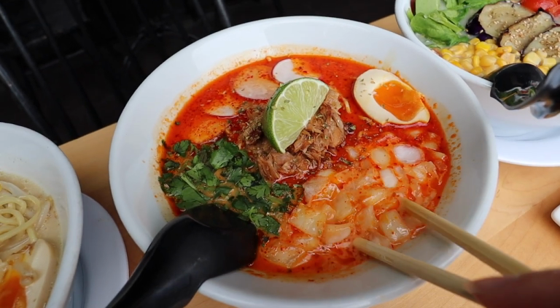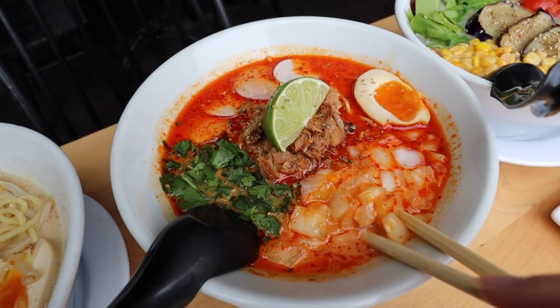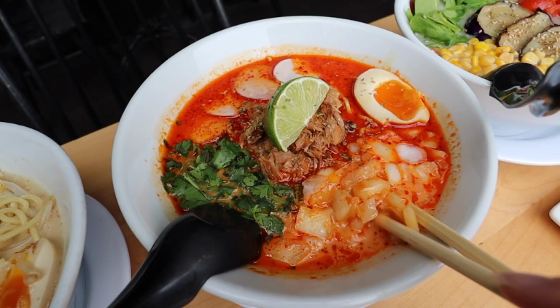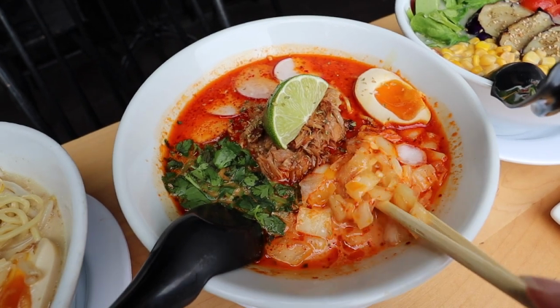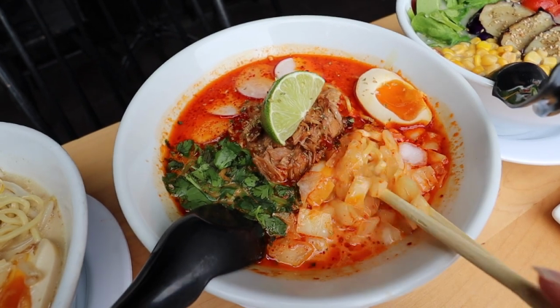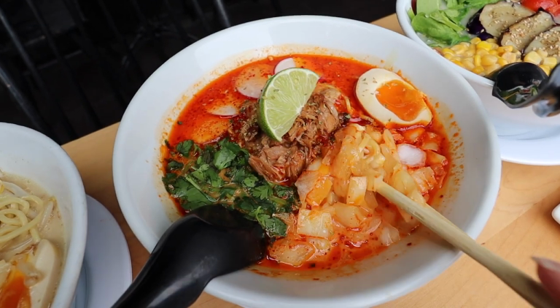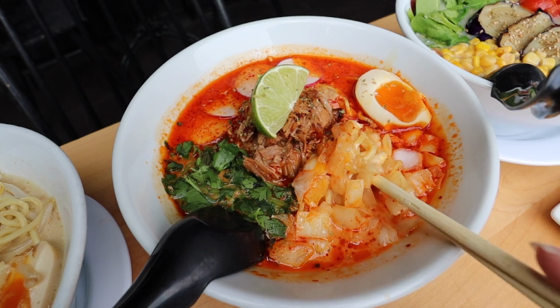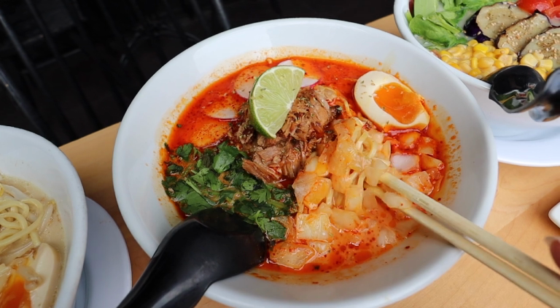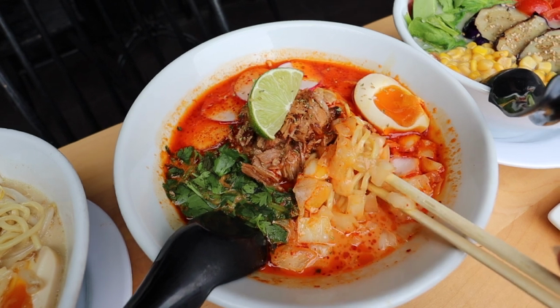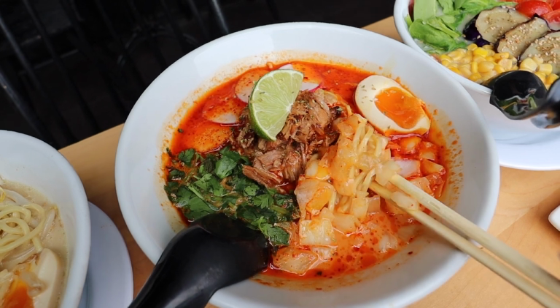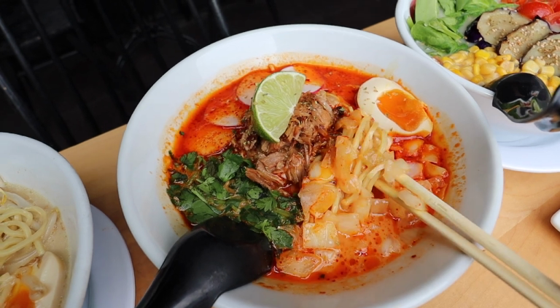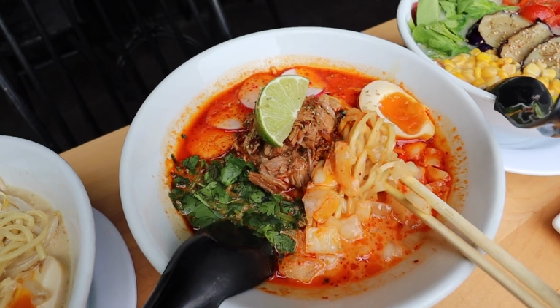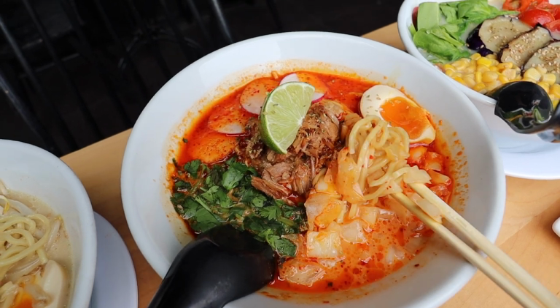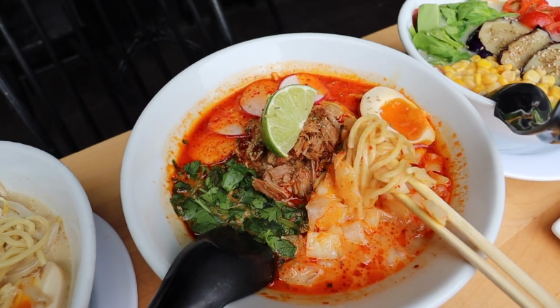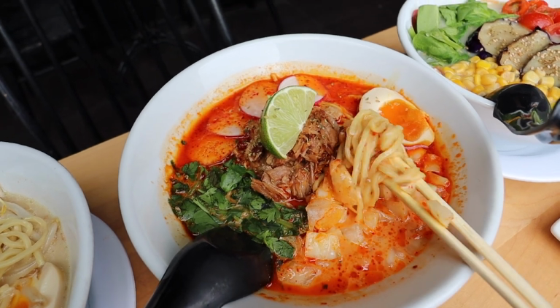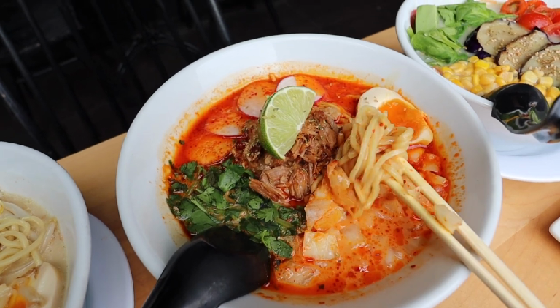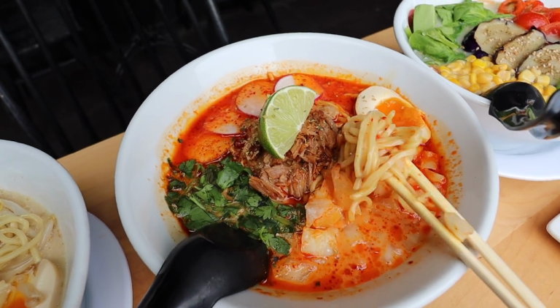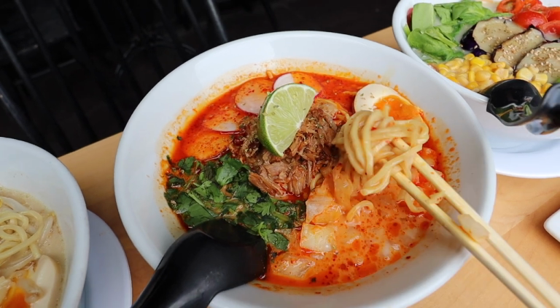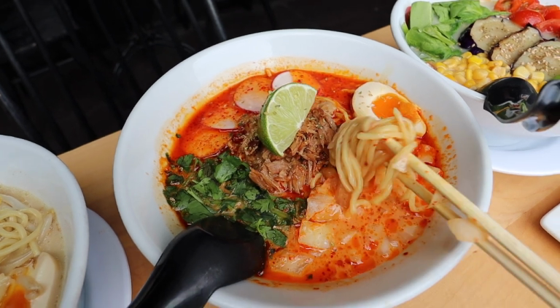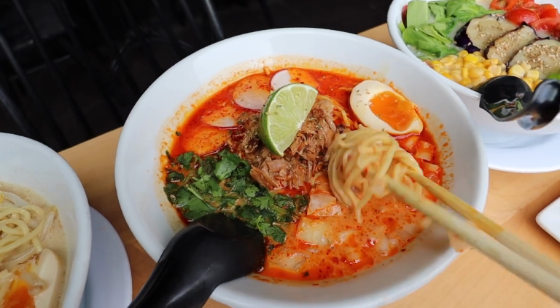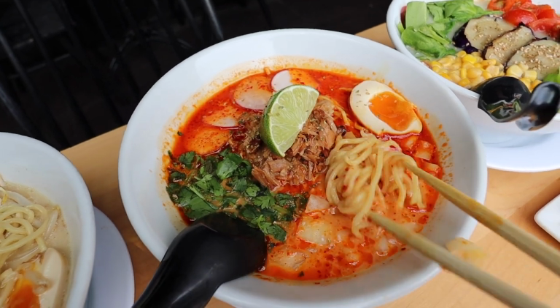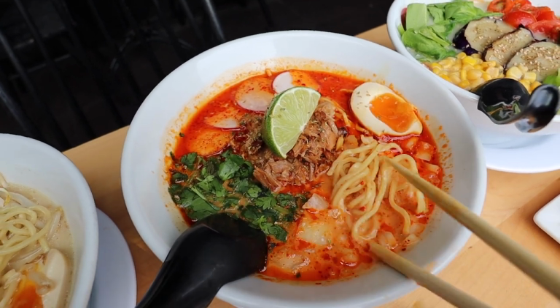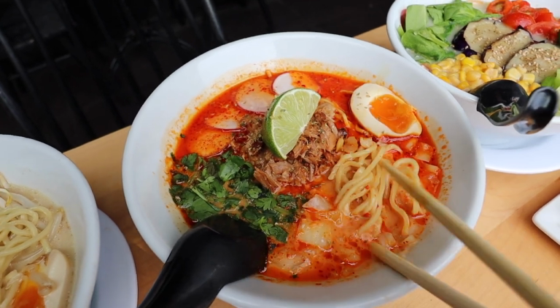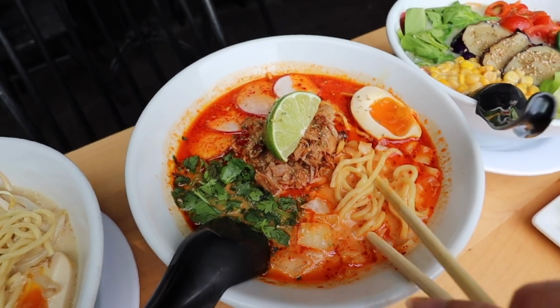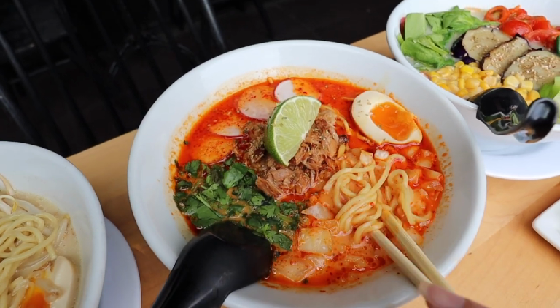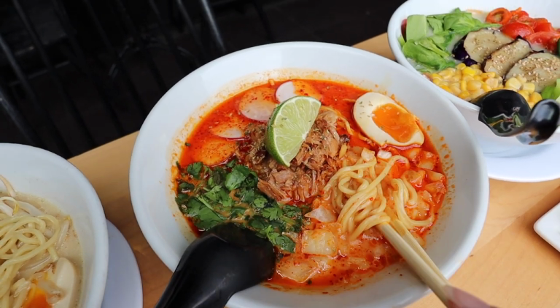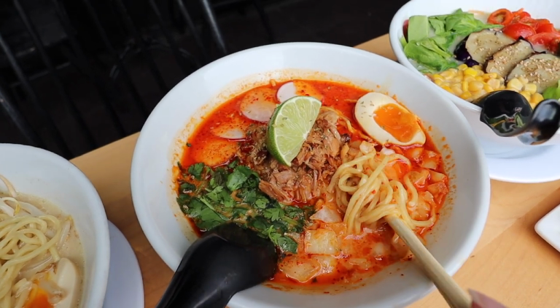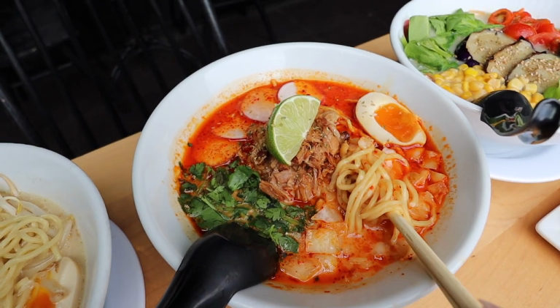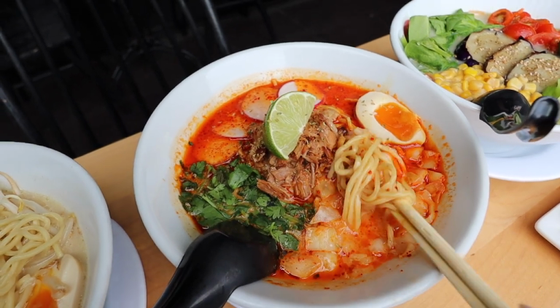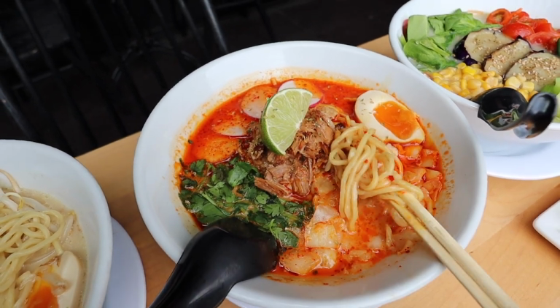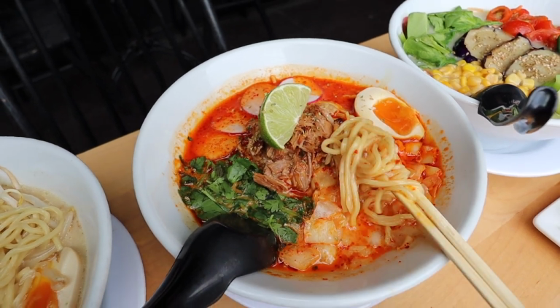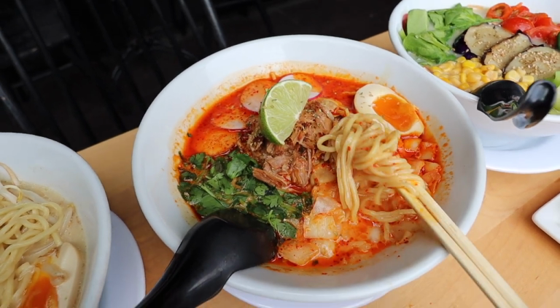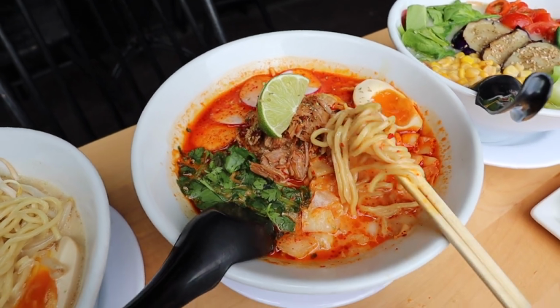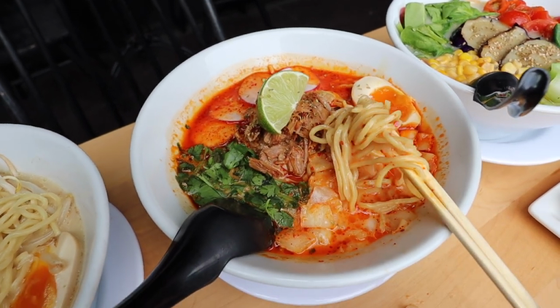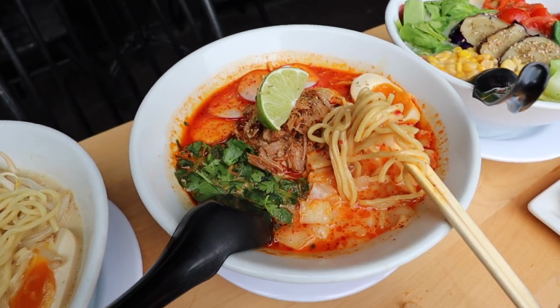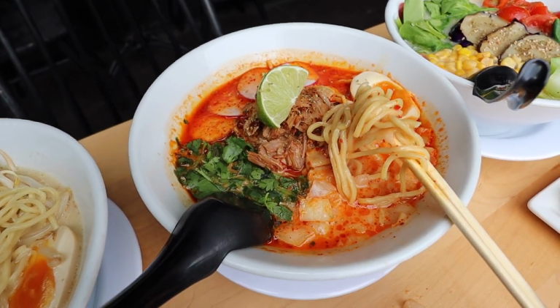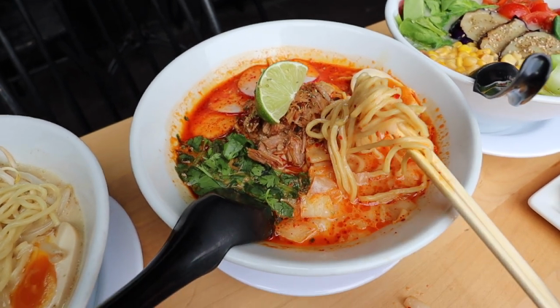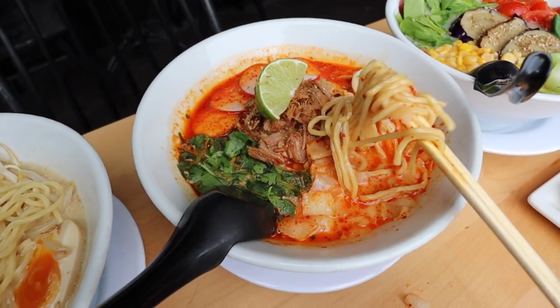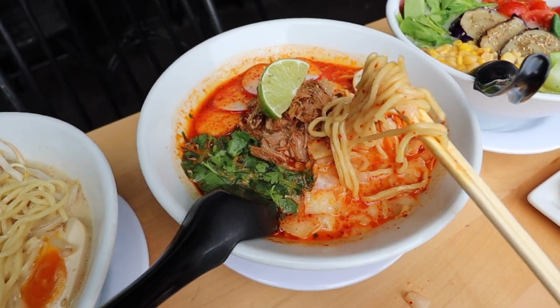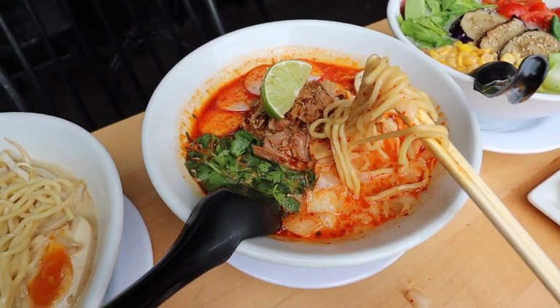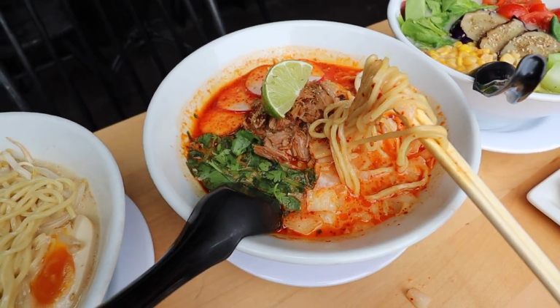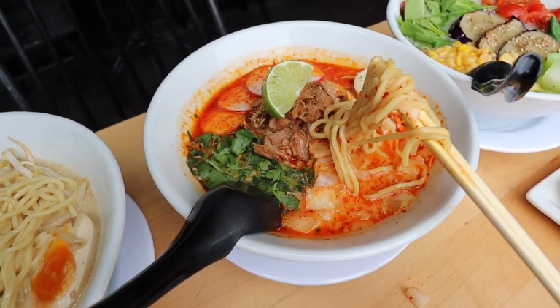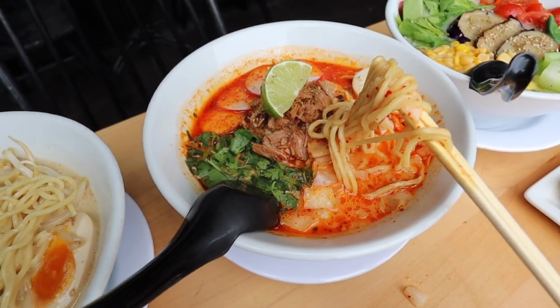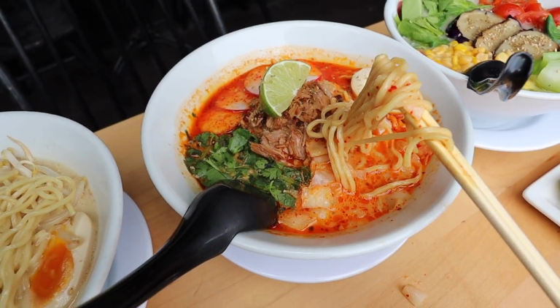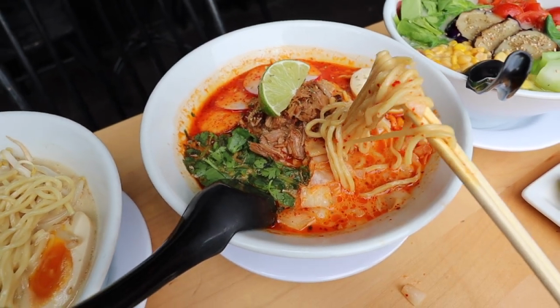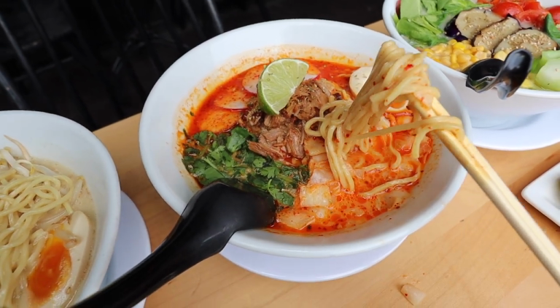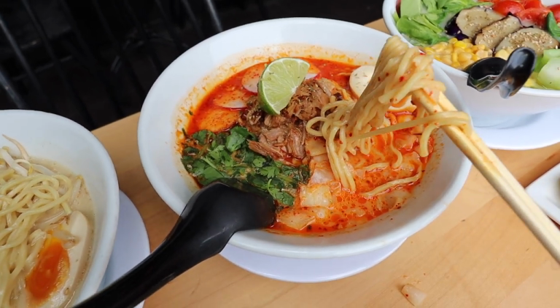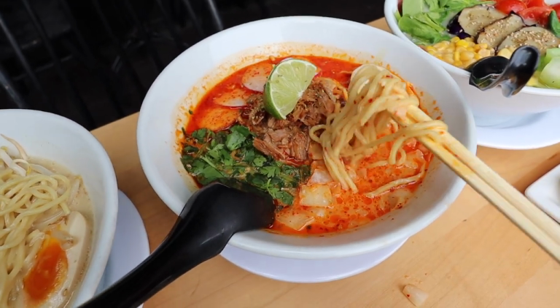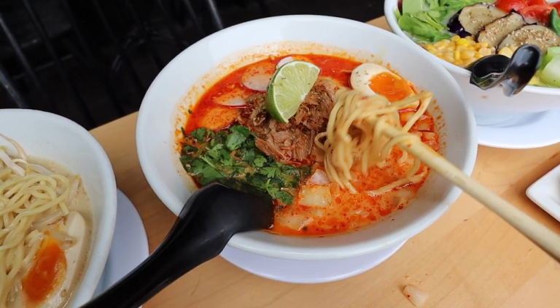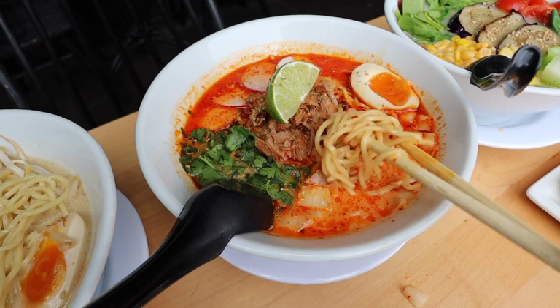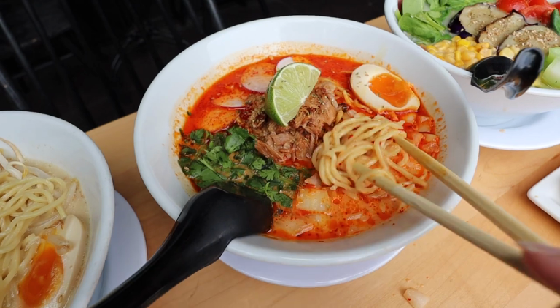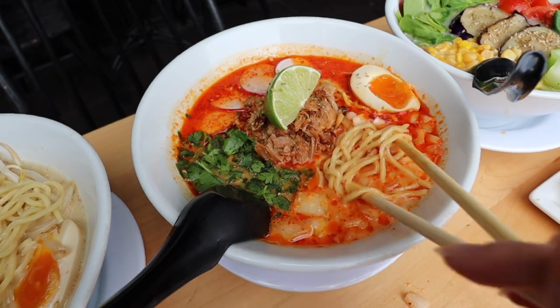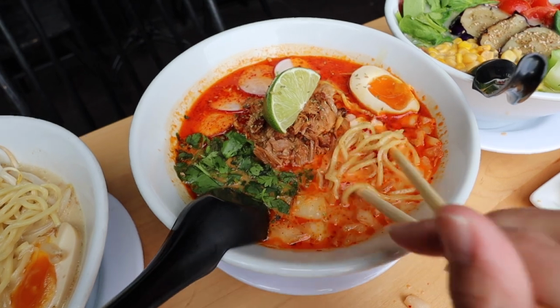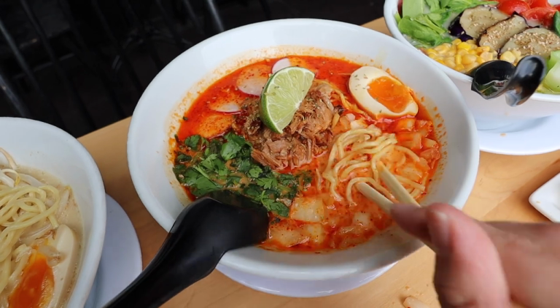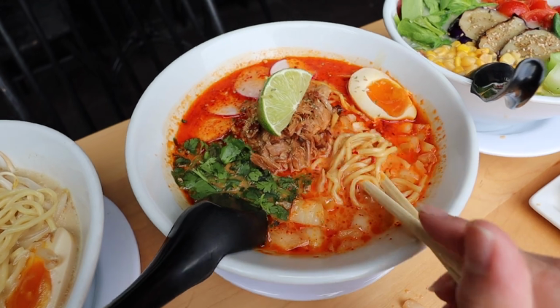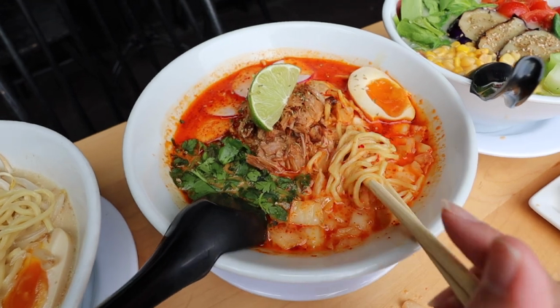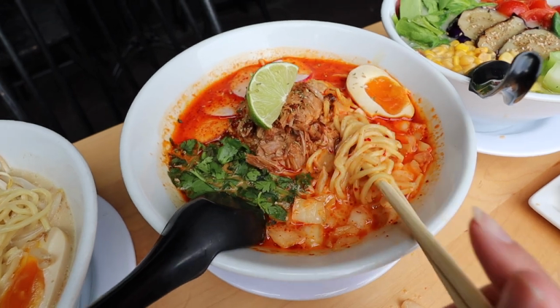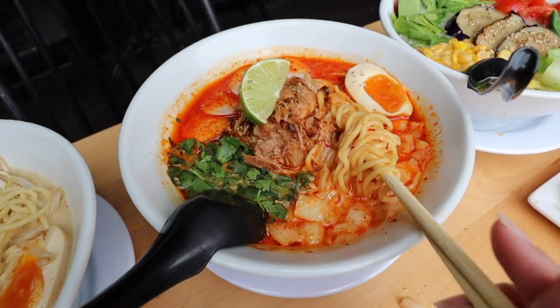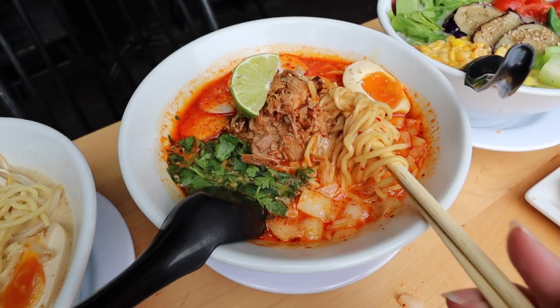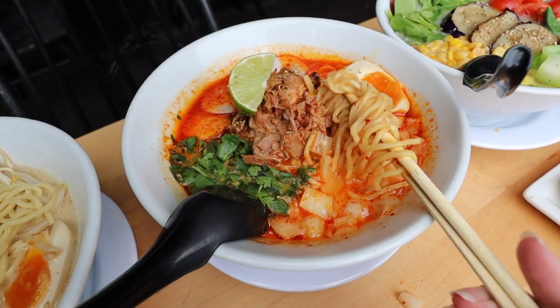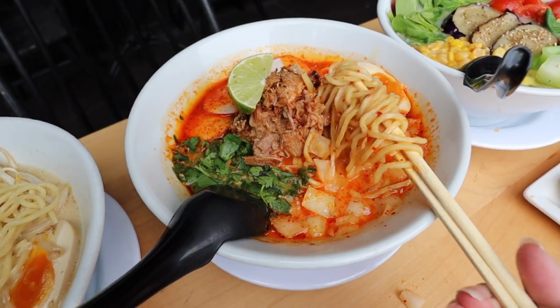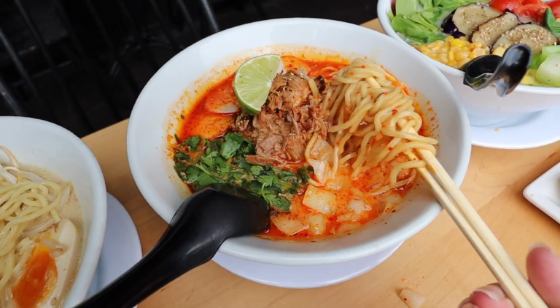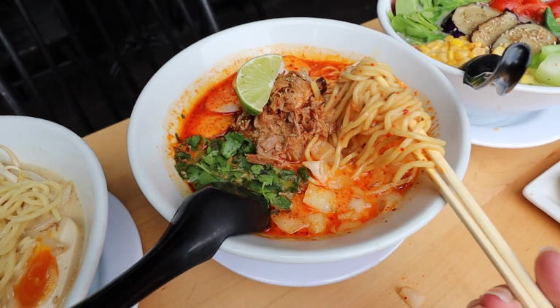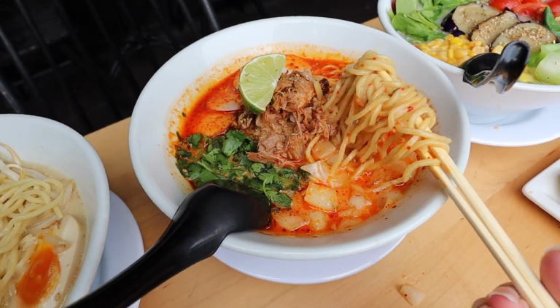I'm so excited to try this. We're in the city of San Diego, so Mexican food here is really bomb. This is a very interesting fusion for sure.